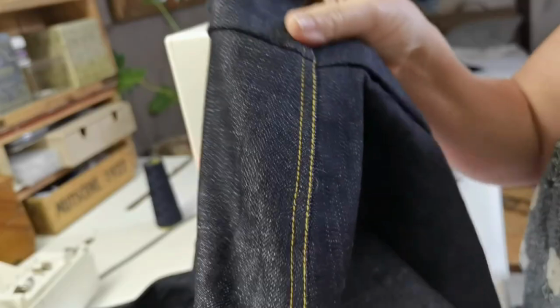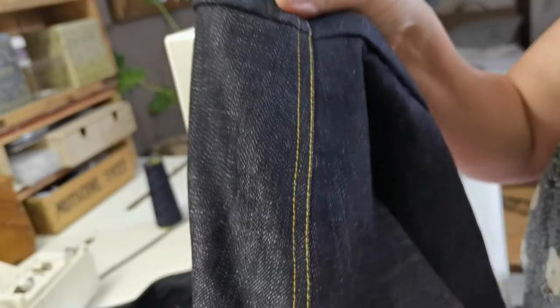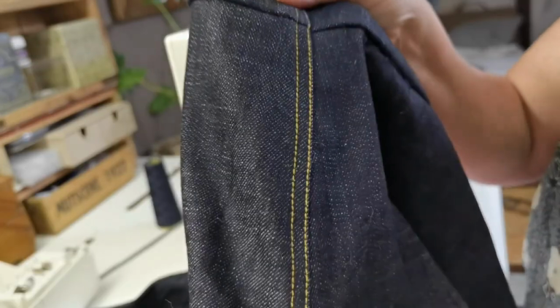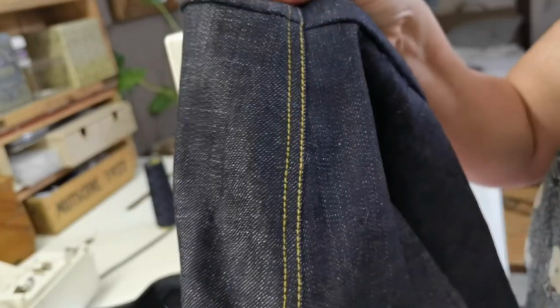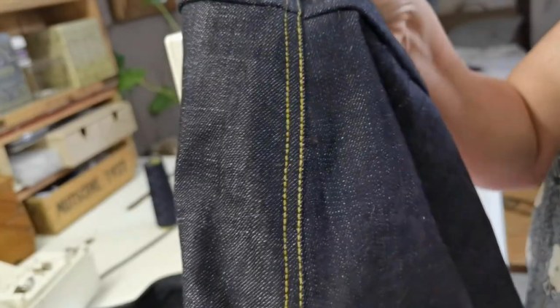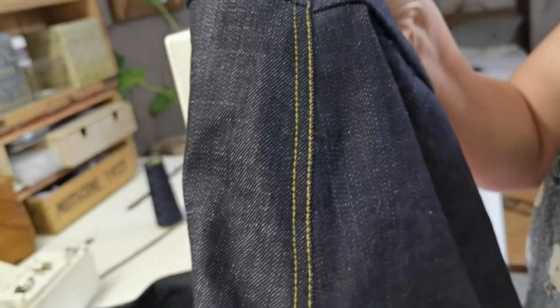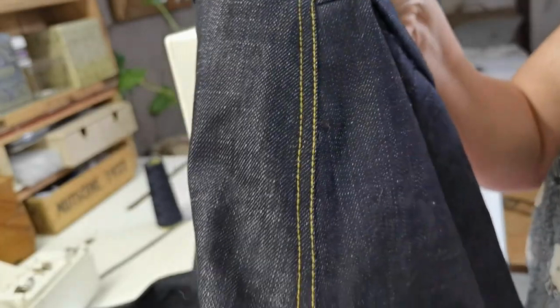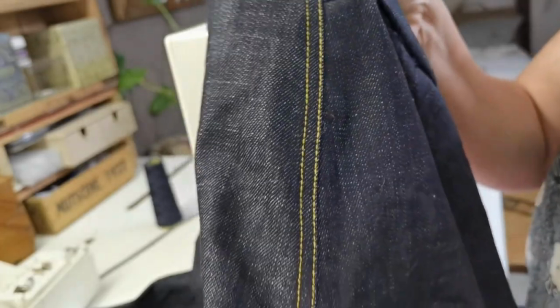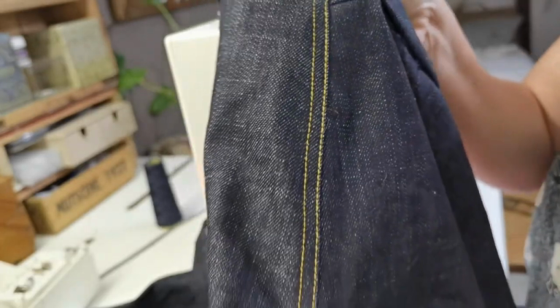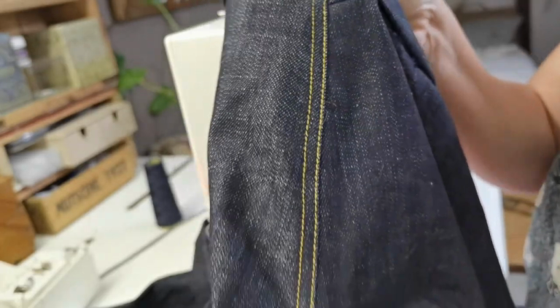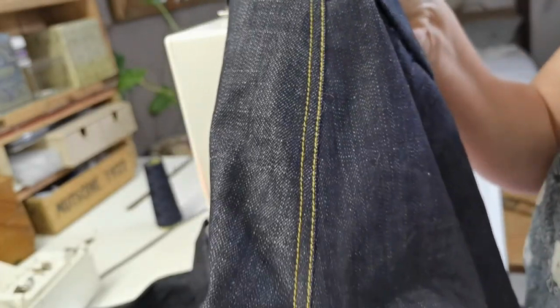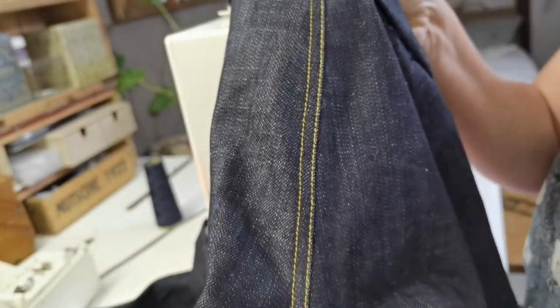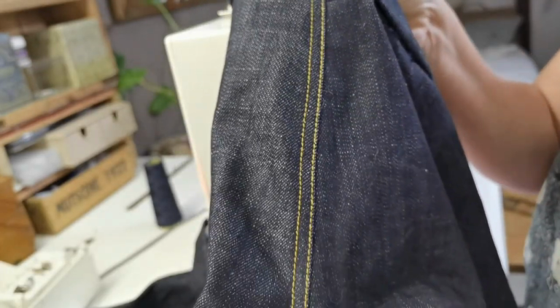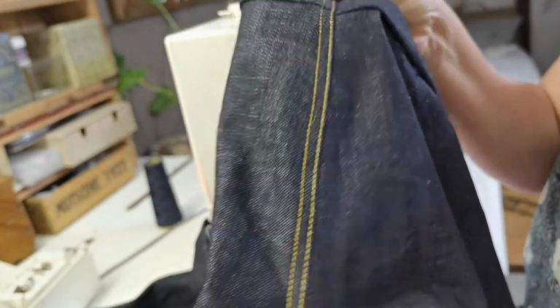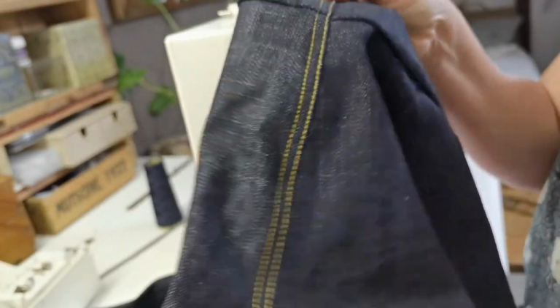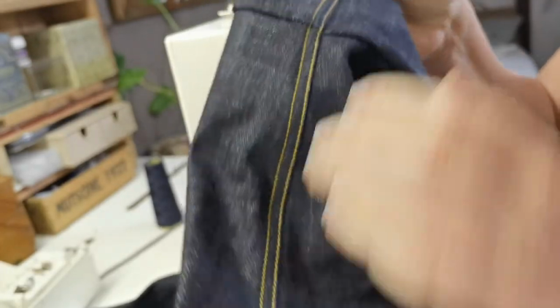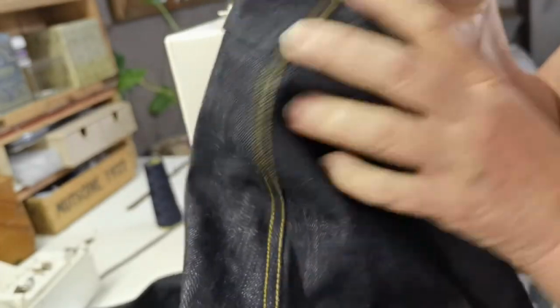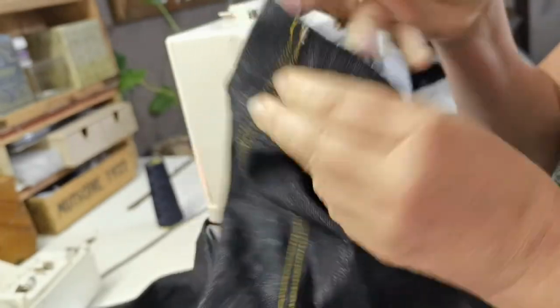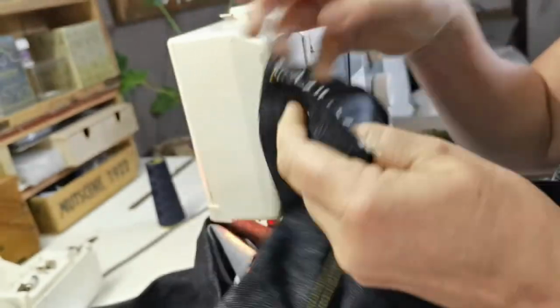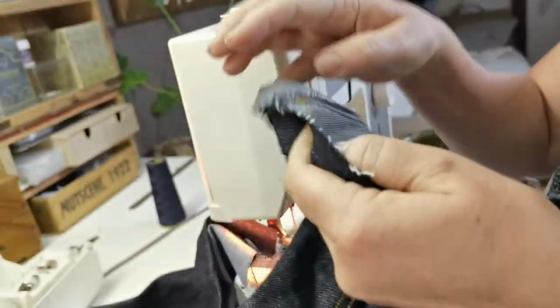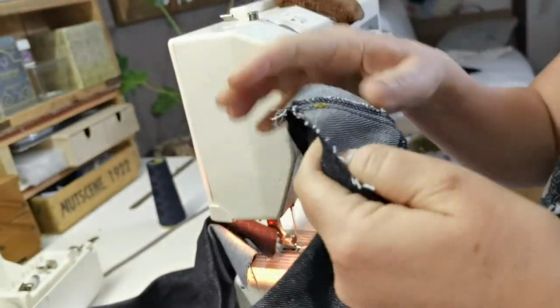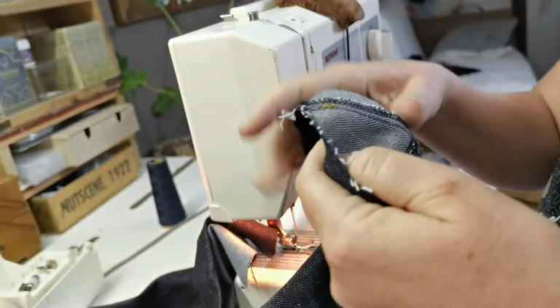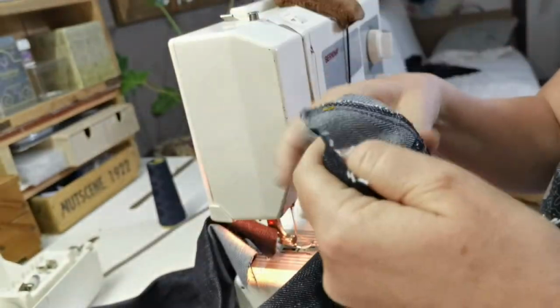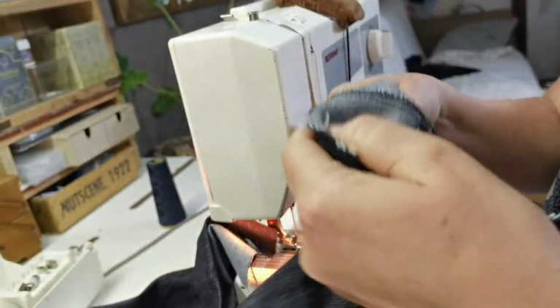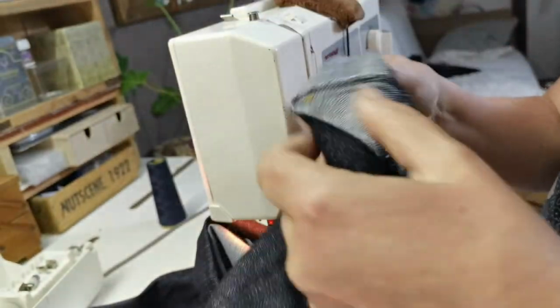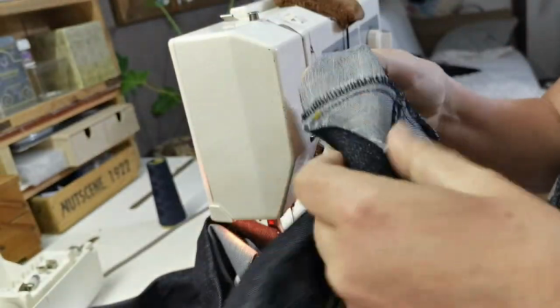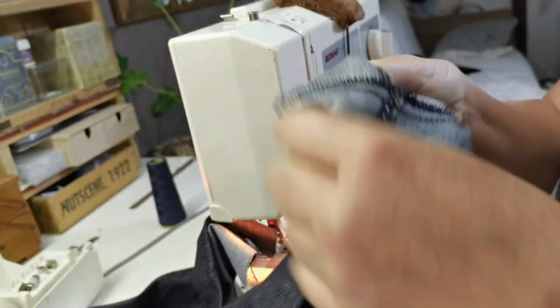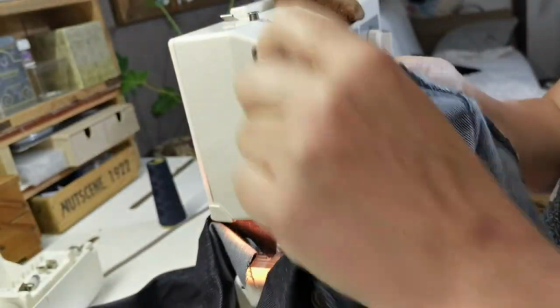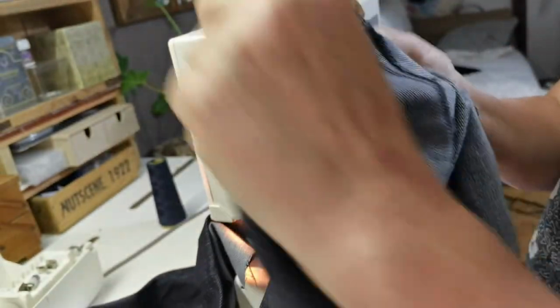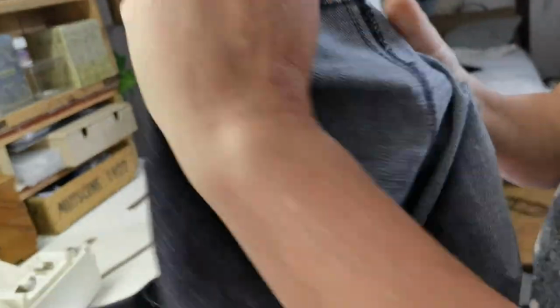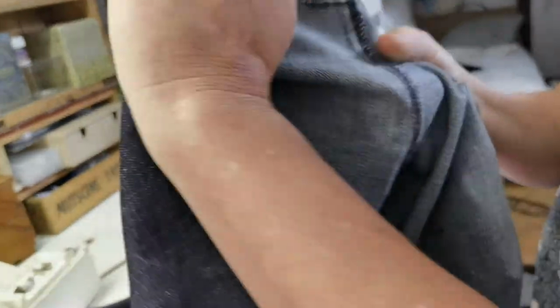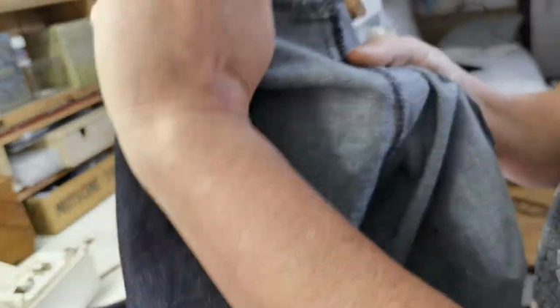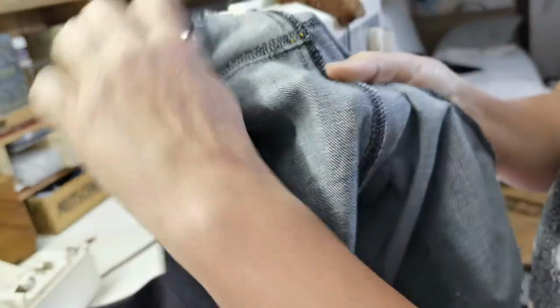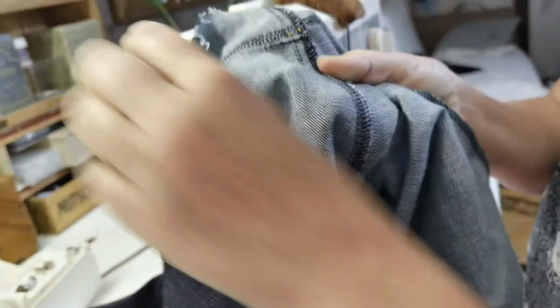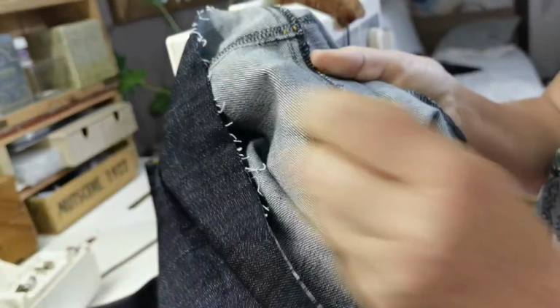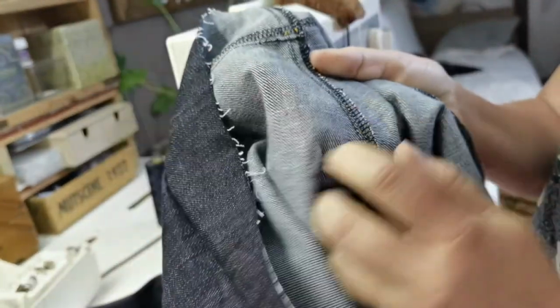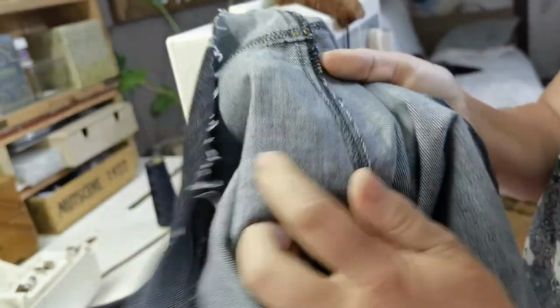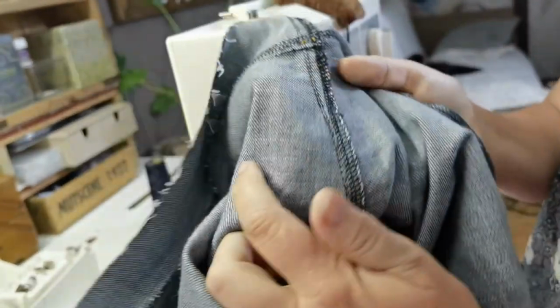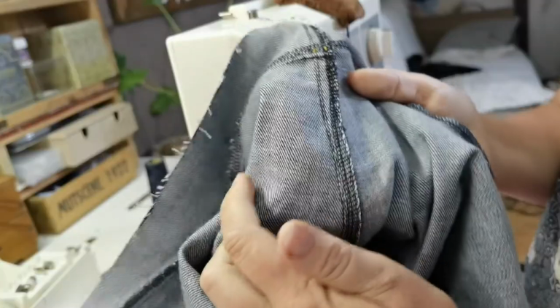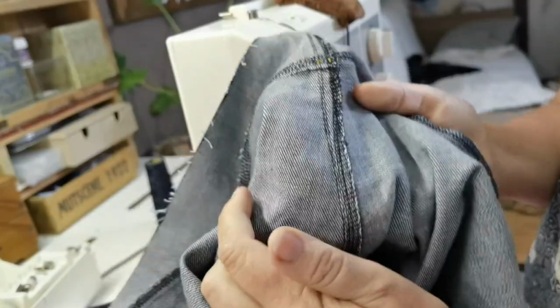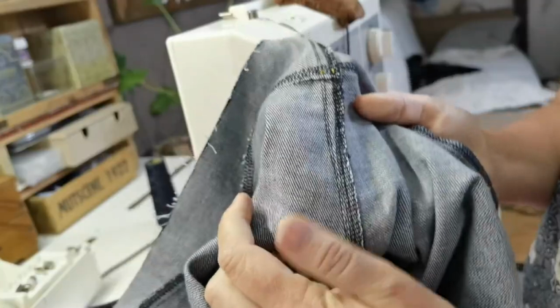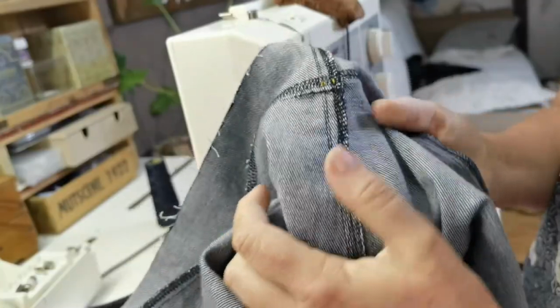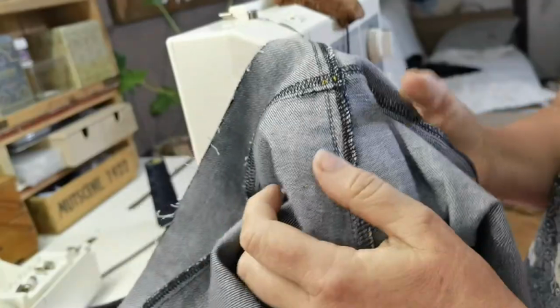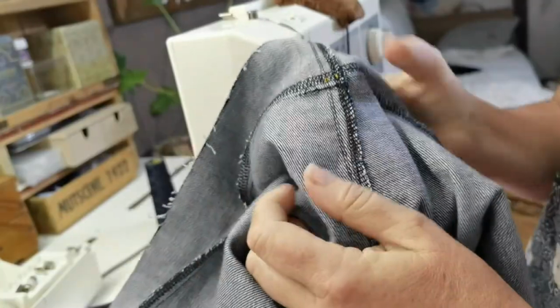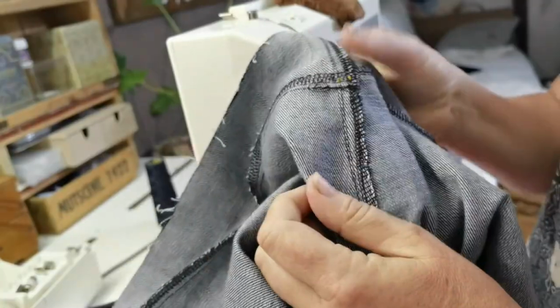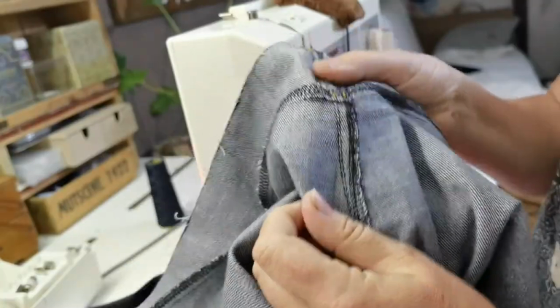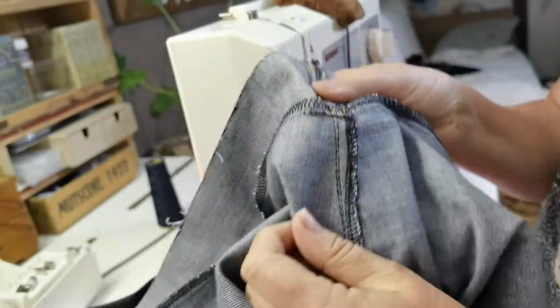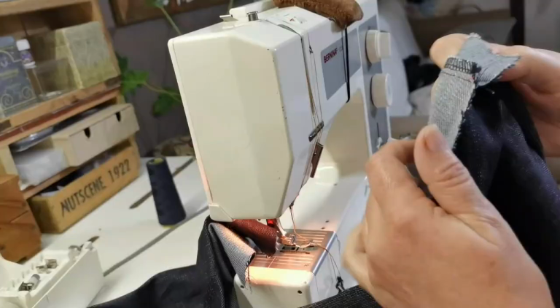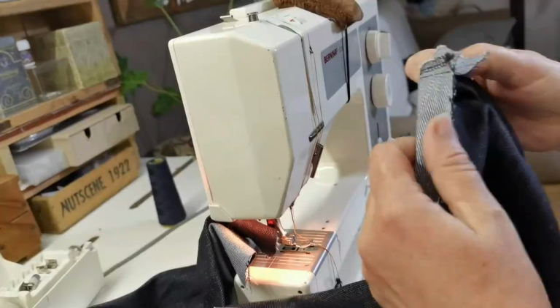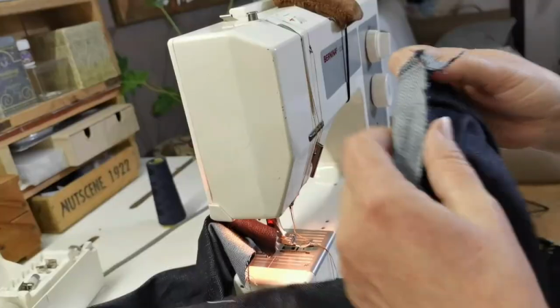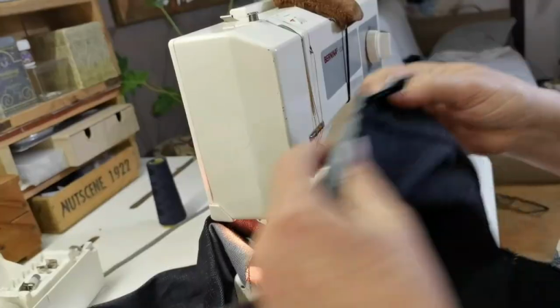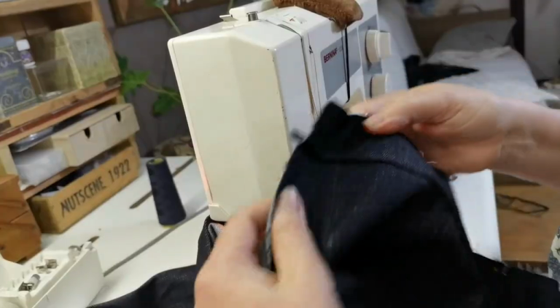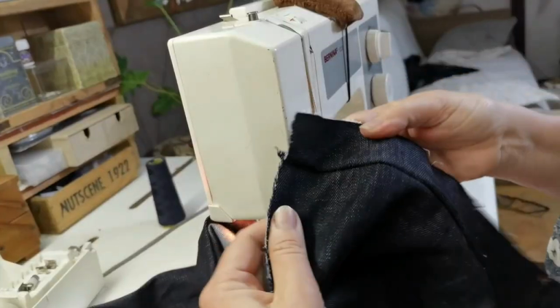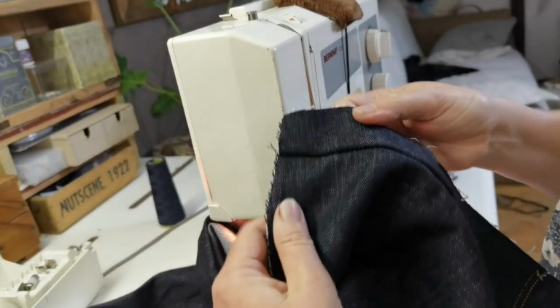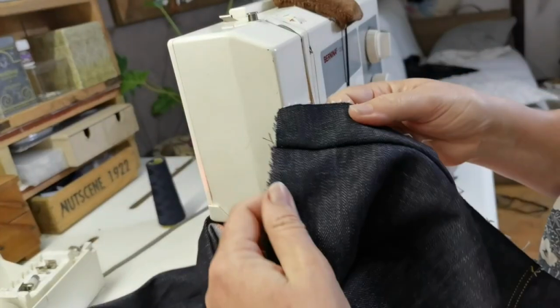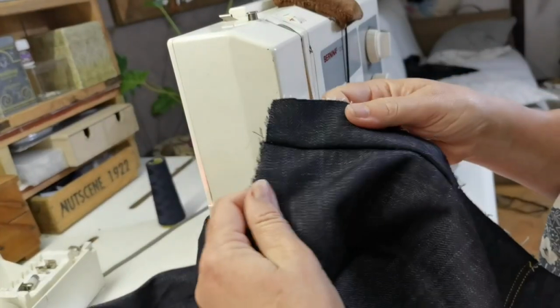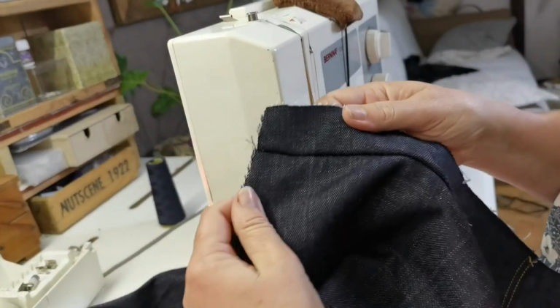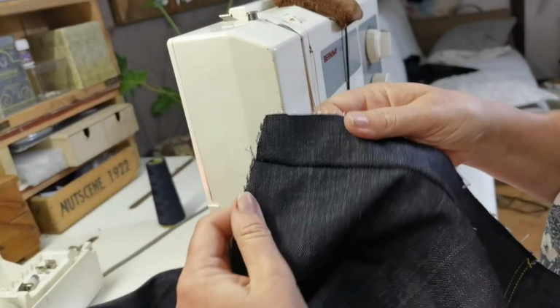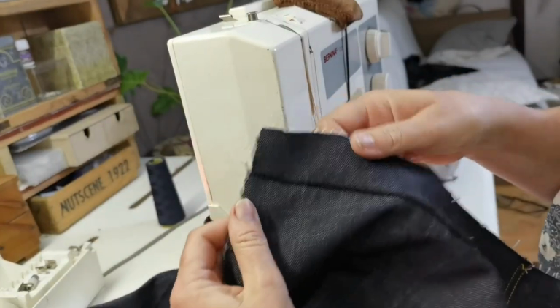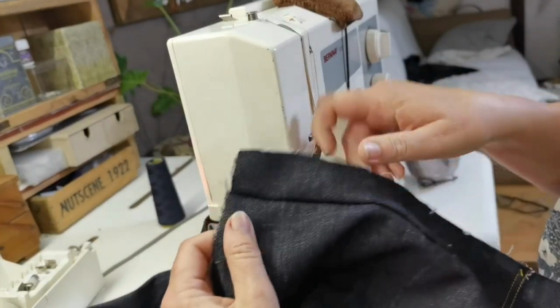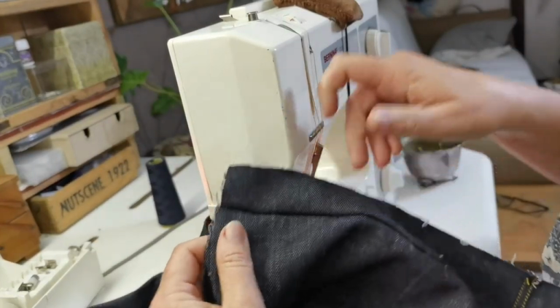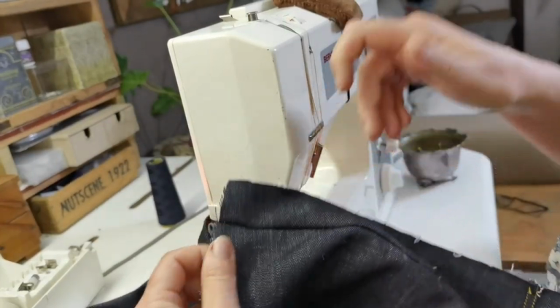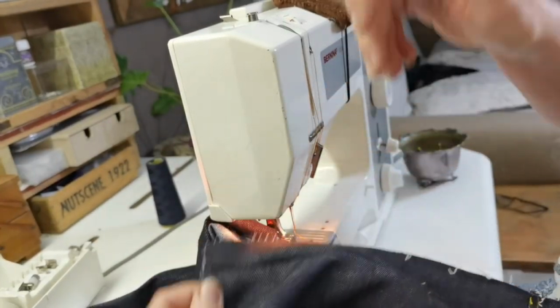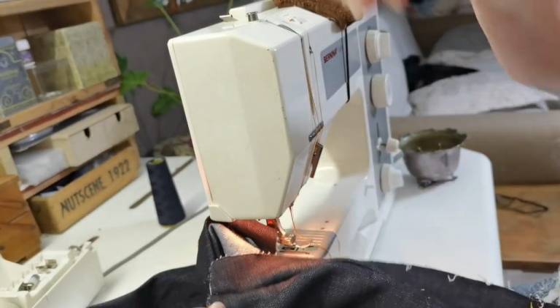Top stitching is done — I'm really happy with it. There's the inside, and now I'm going to do the top part.